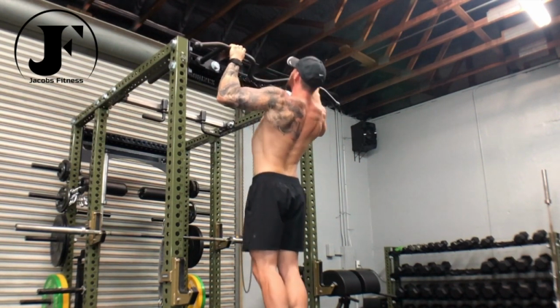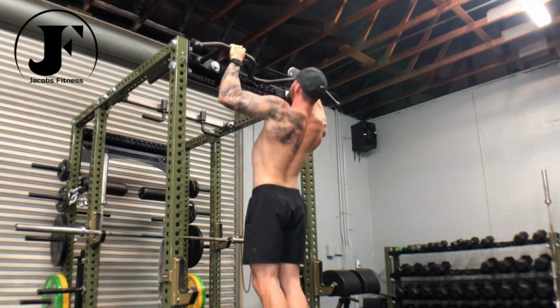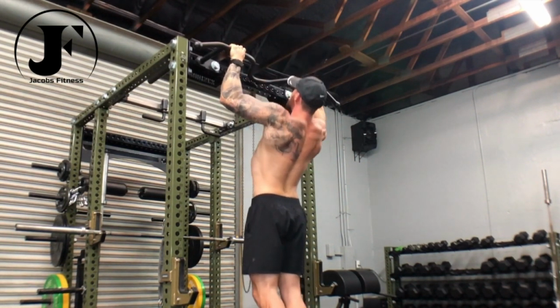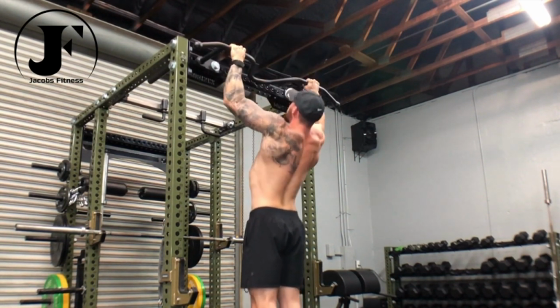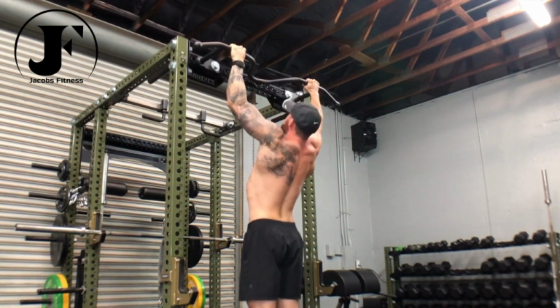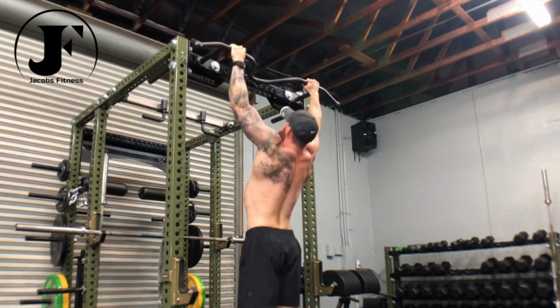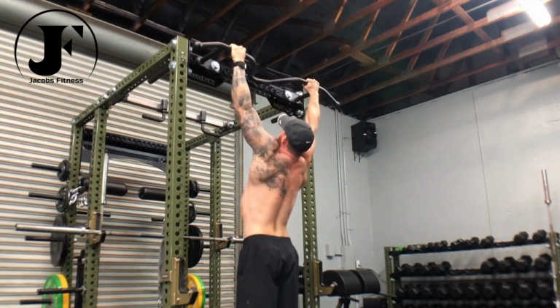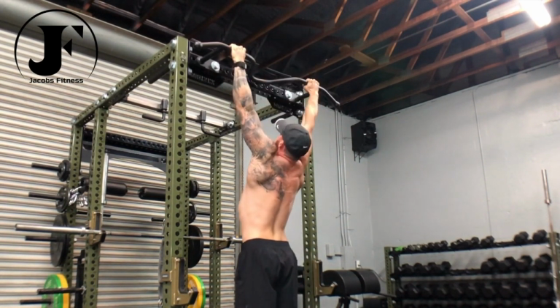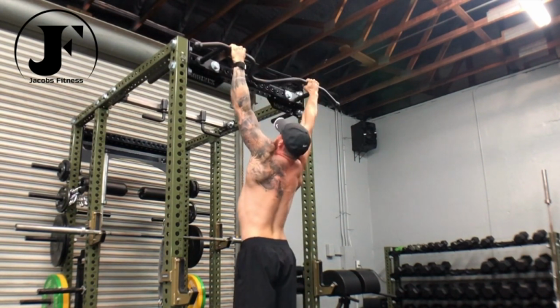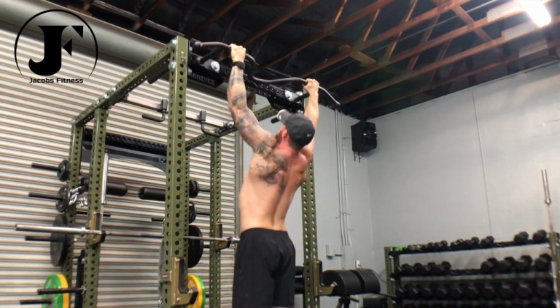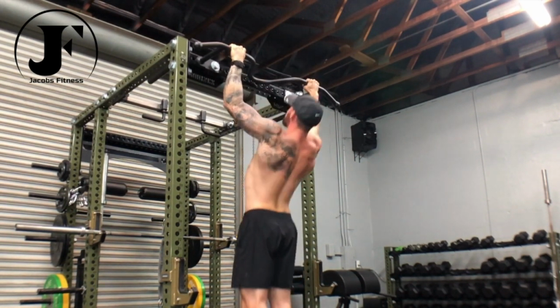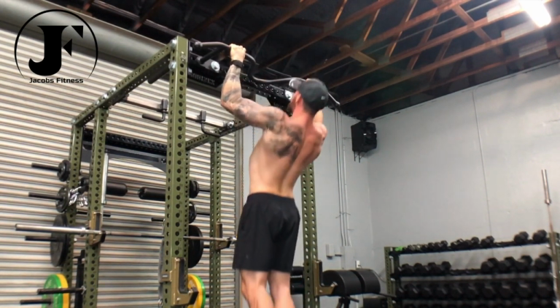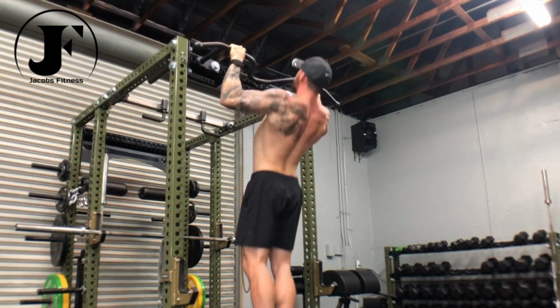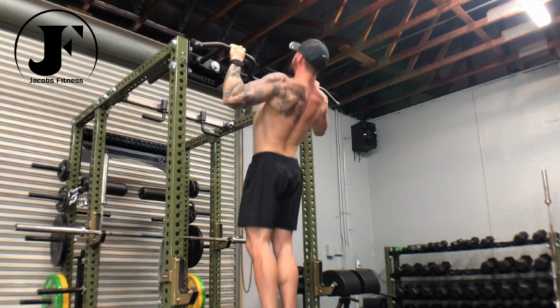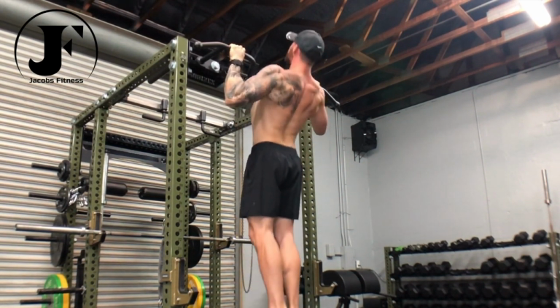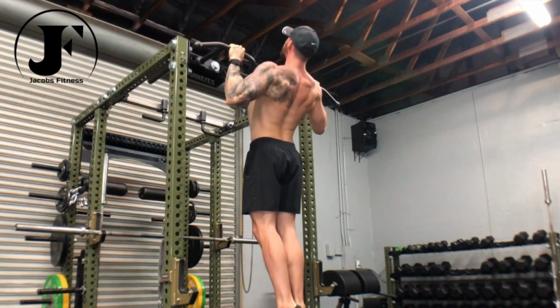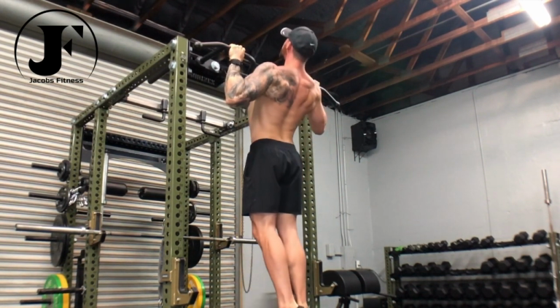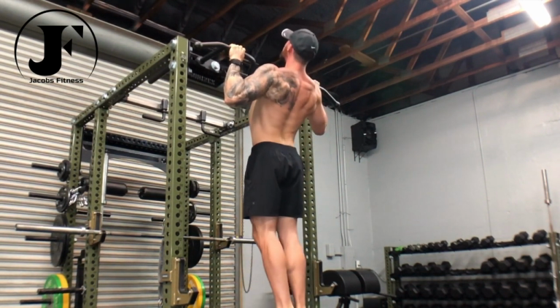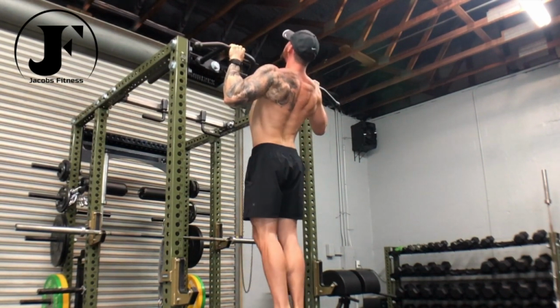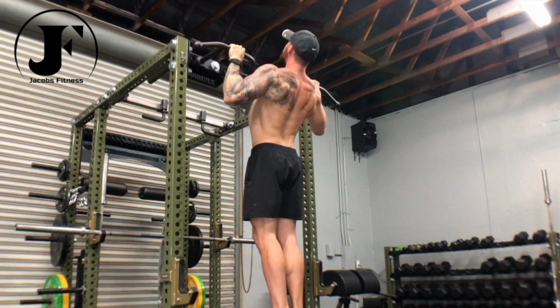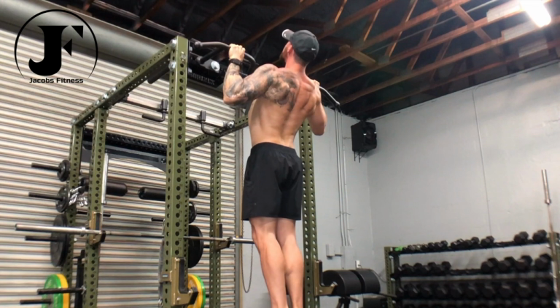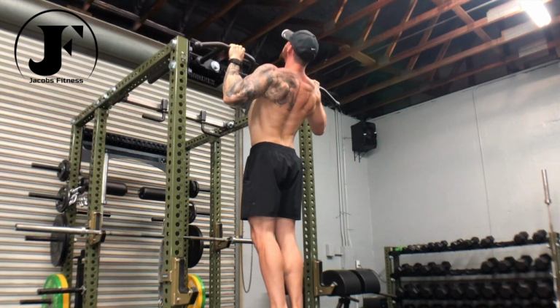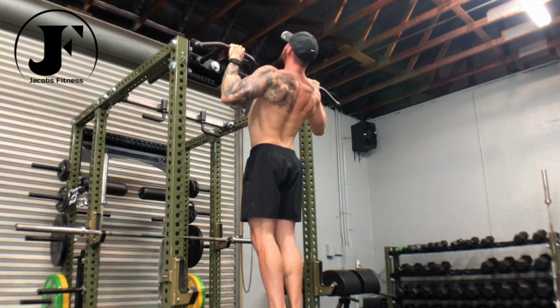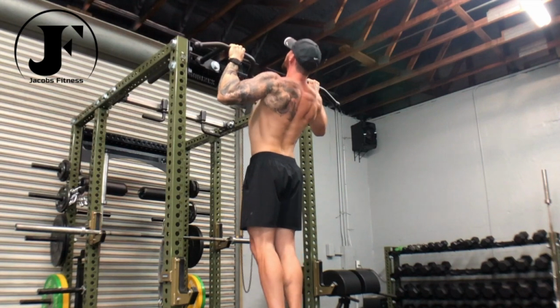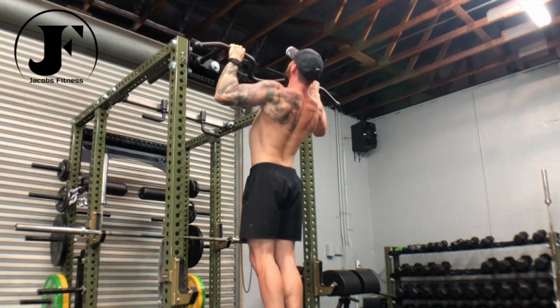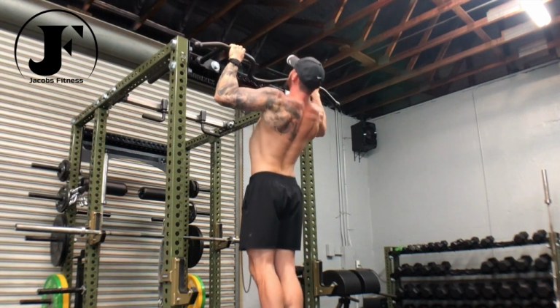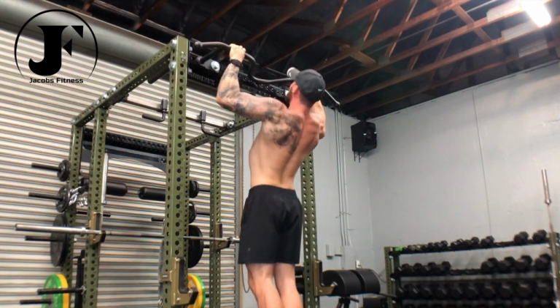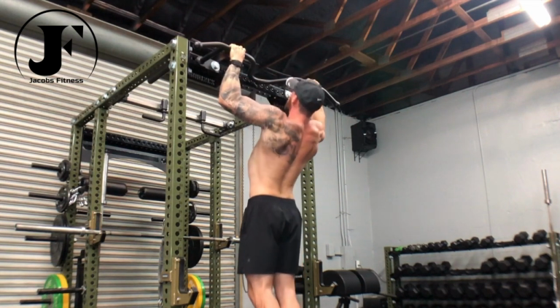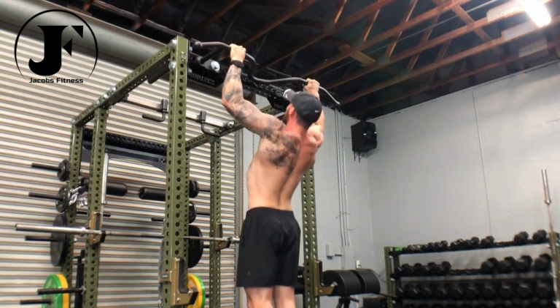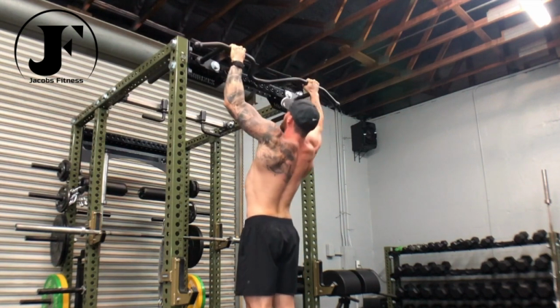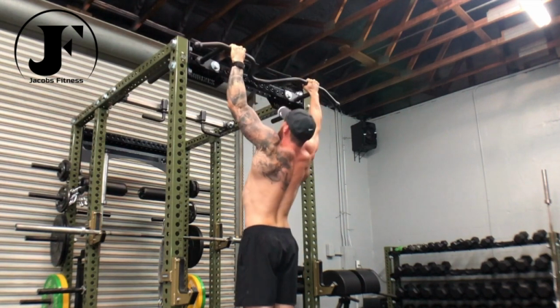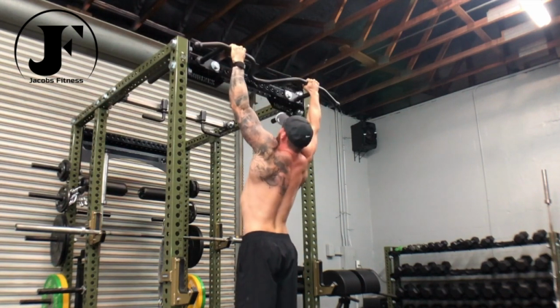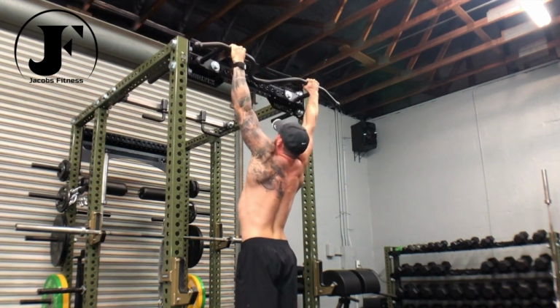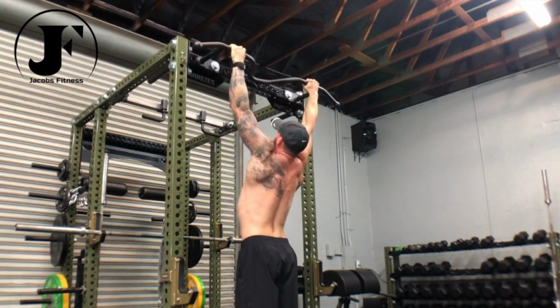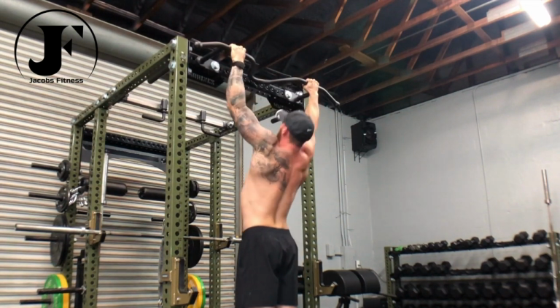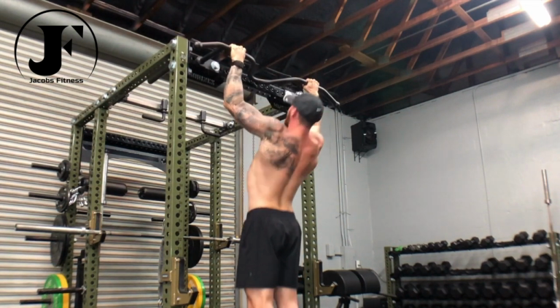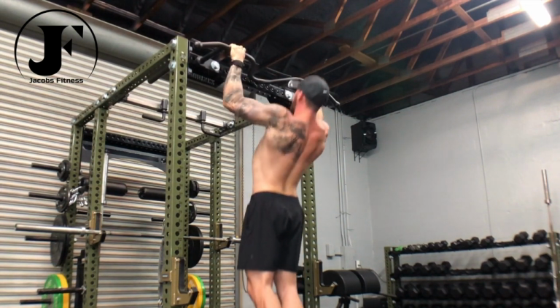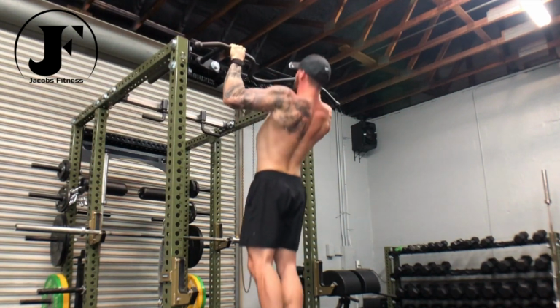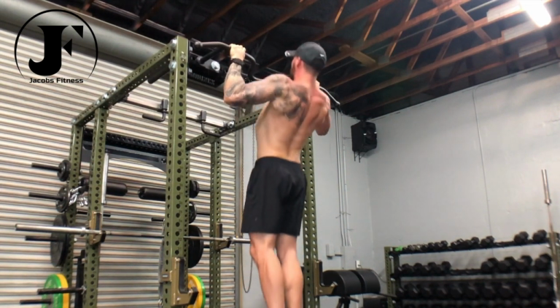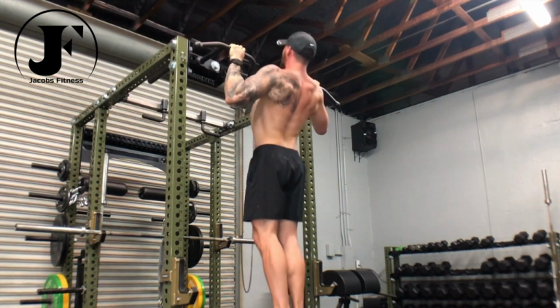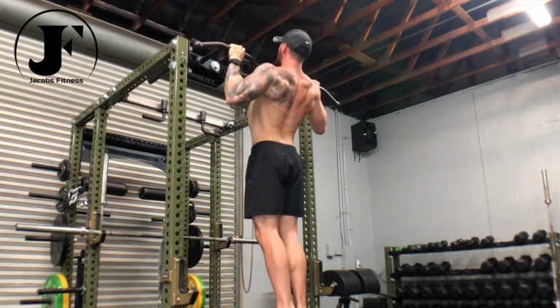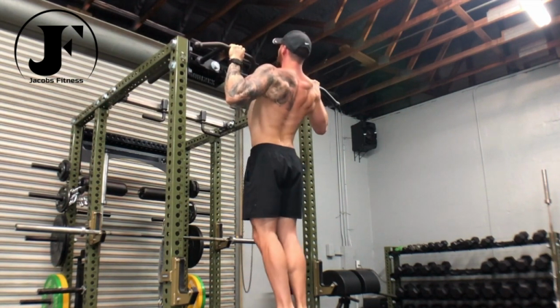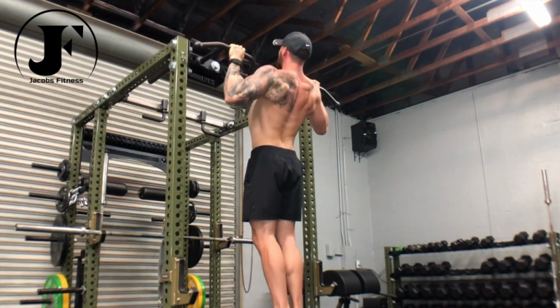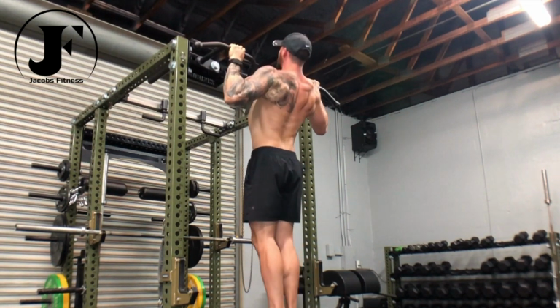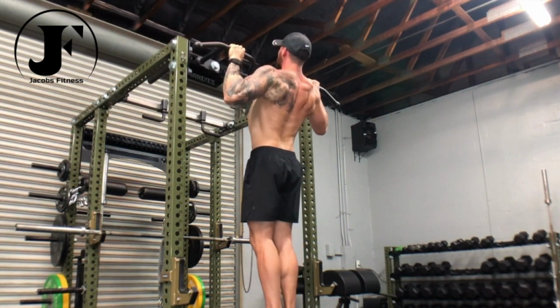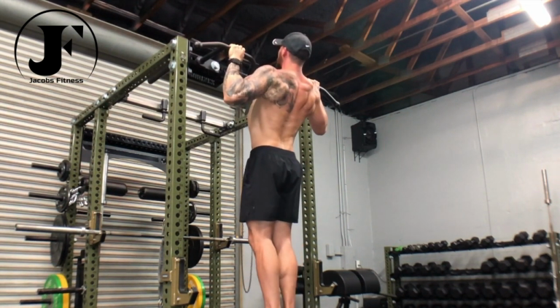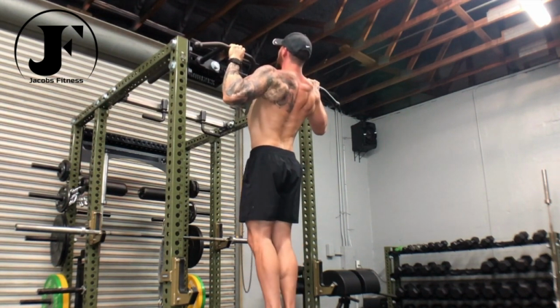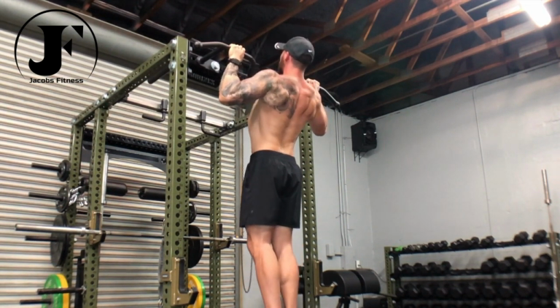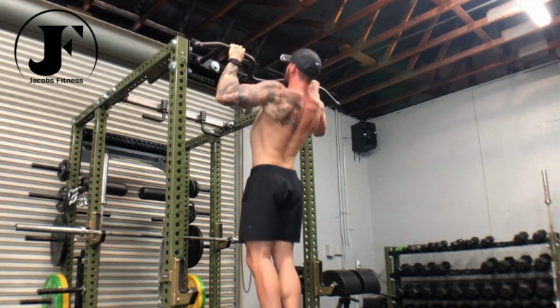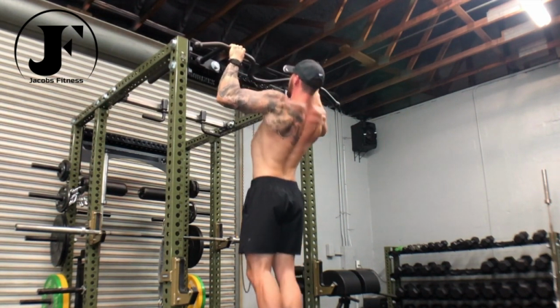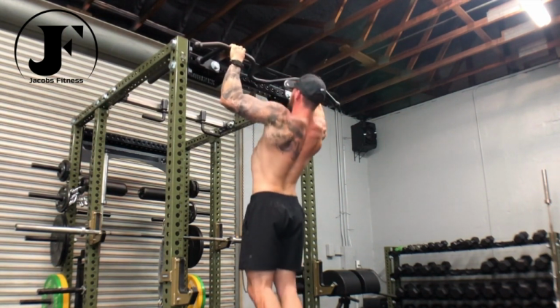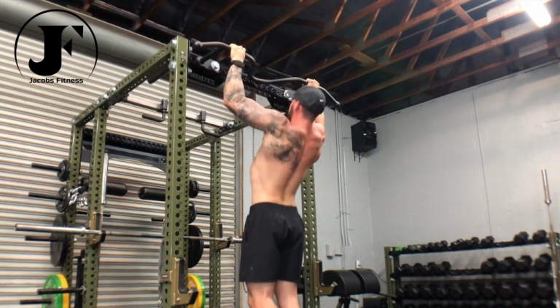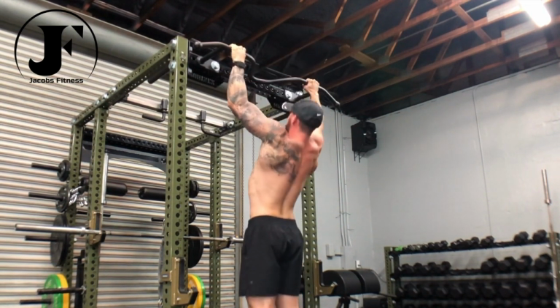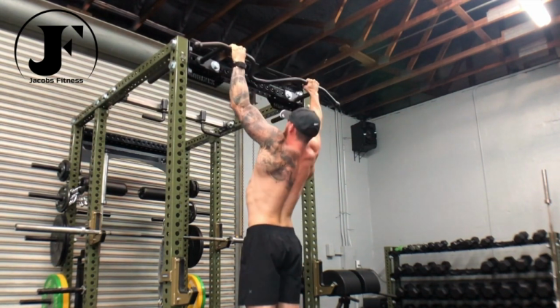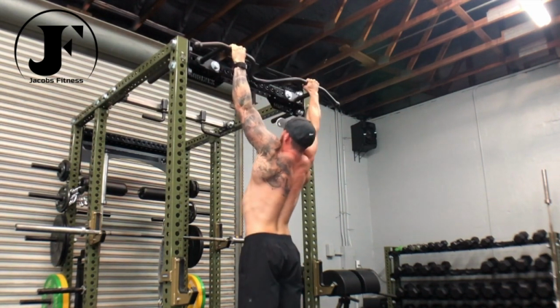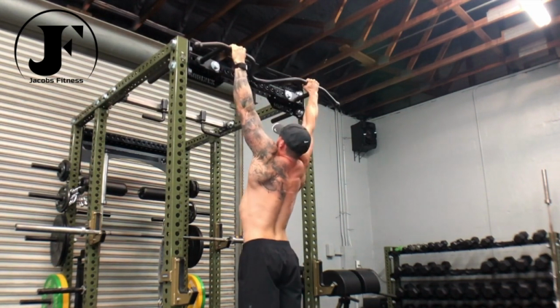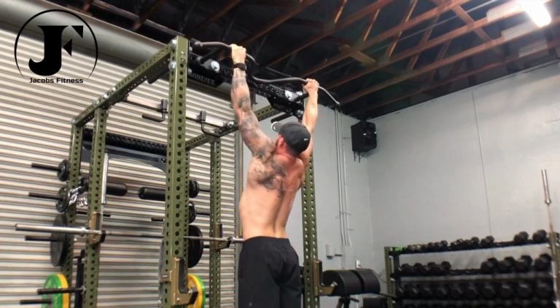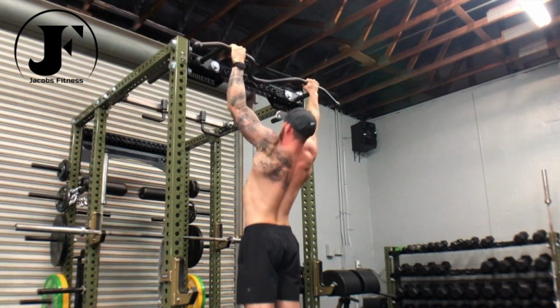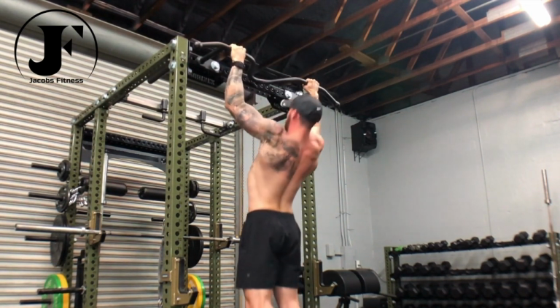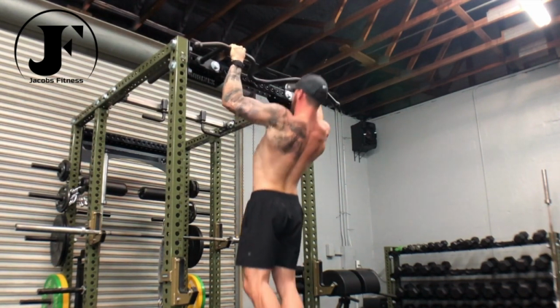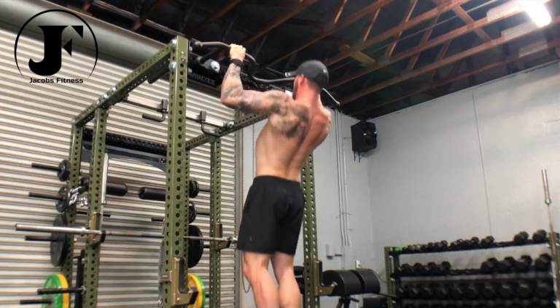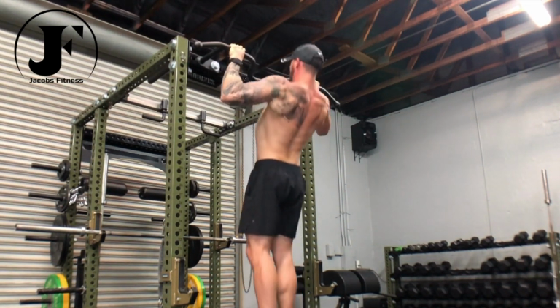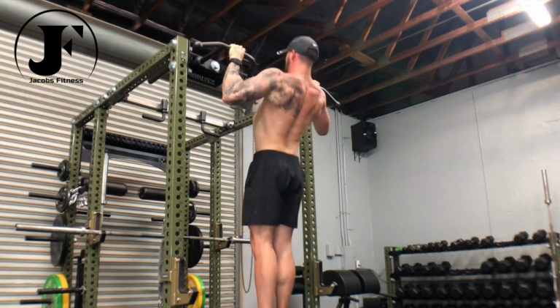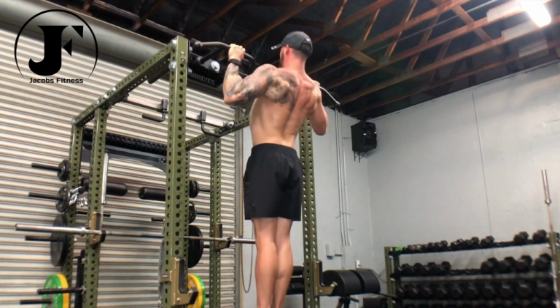Keep your lower half from moving by bracing your core and keeping your glutes activated. Lead all reps with a strong depression of your shoulder blades.